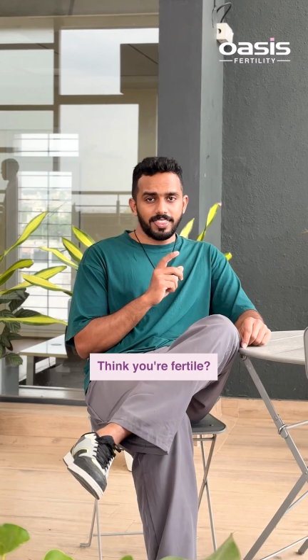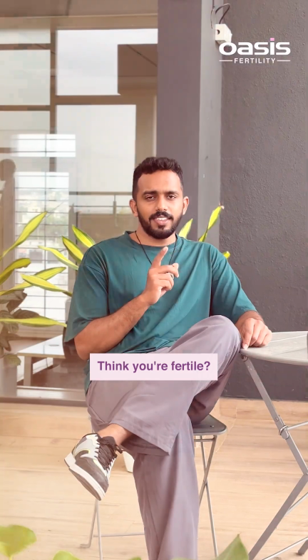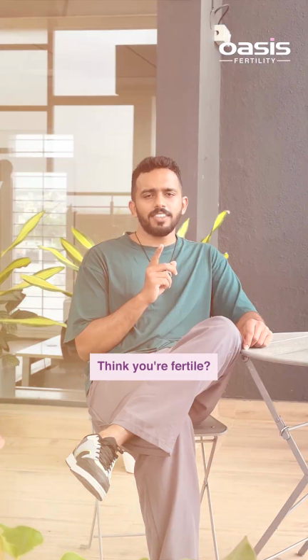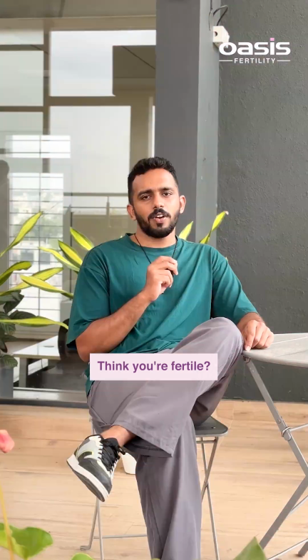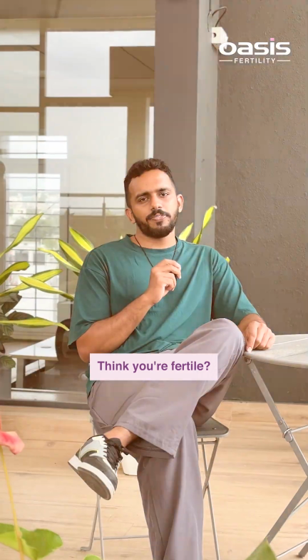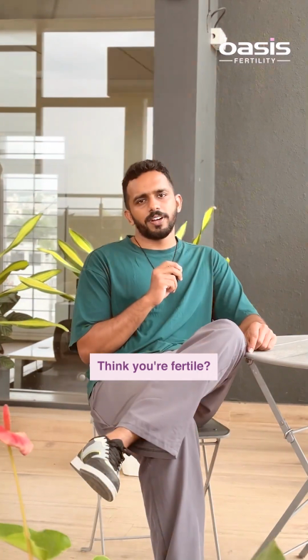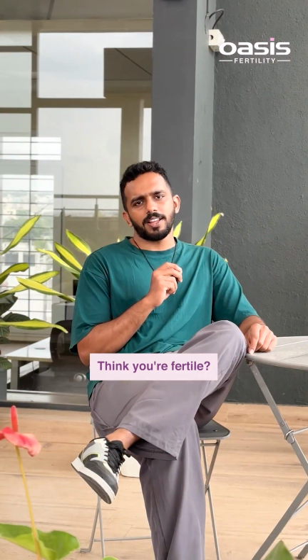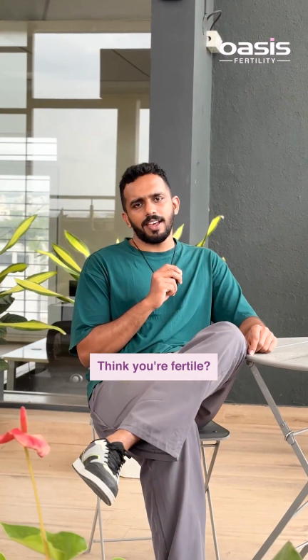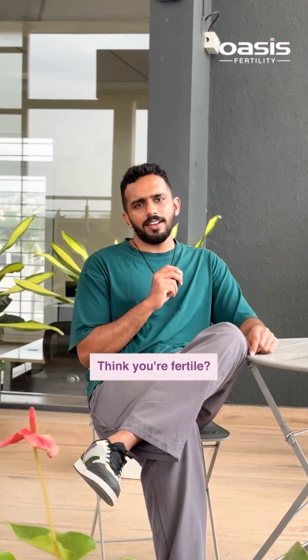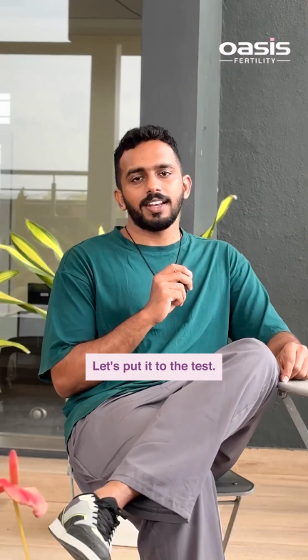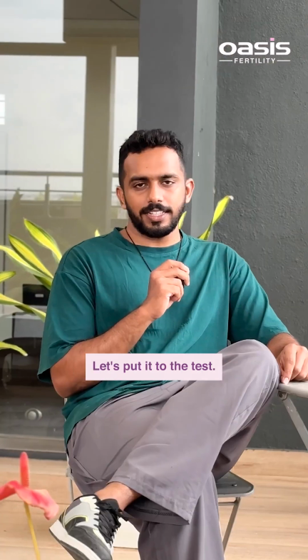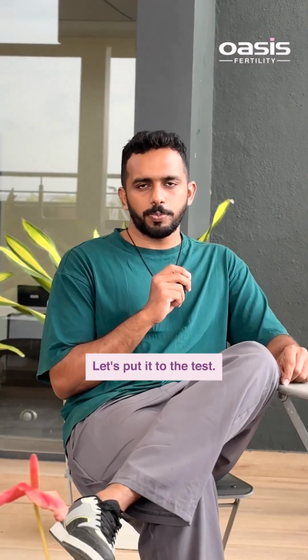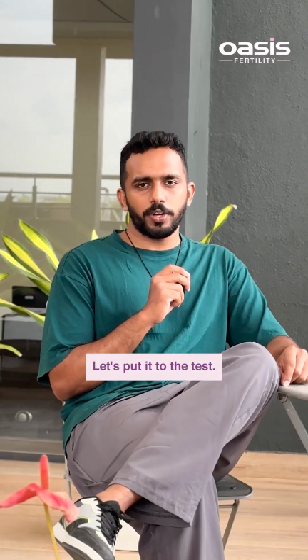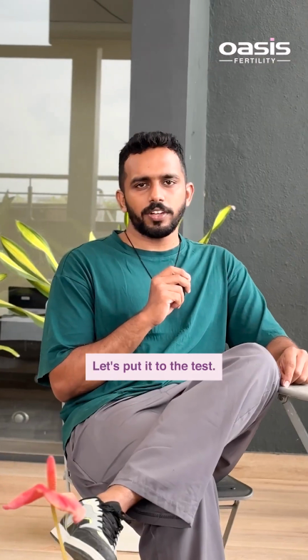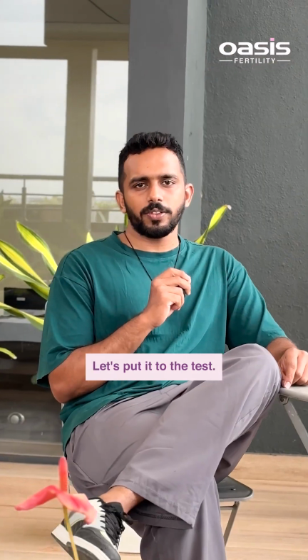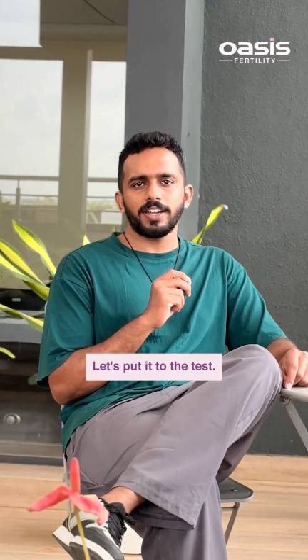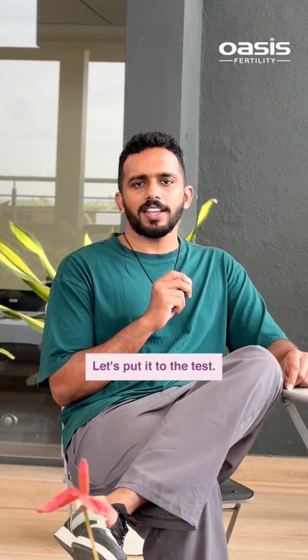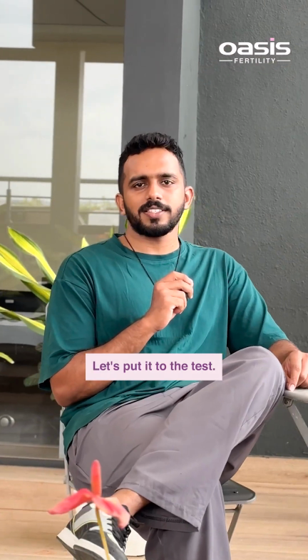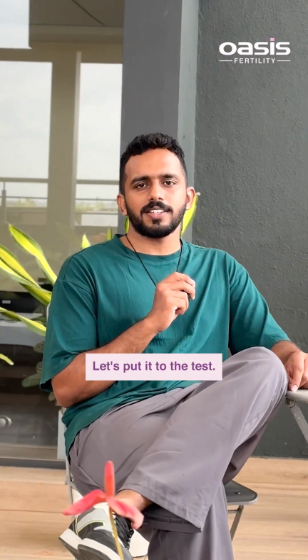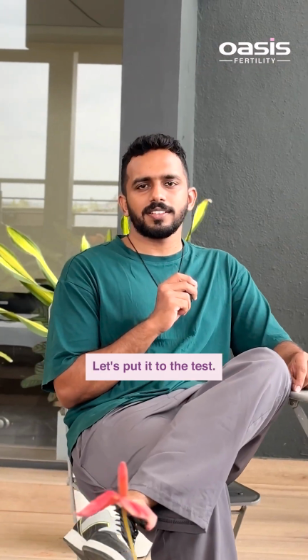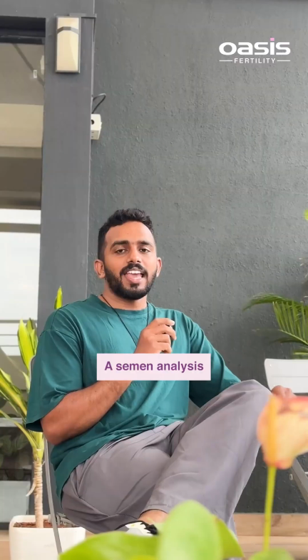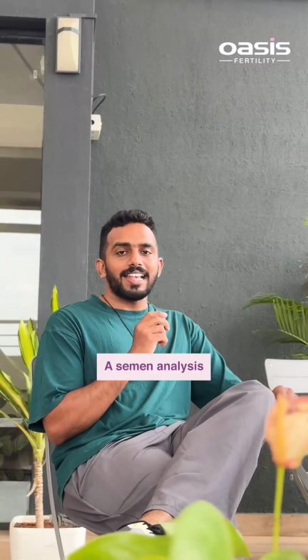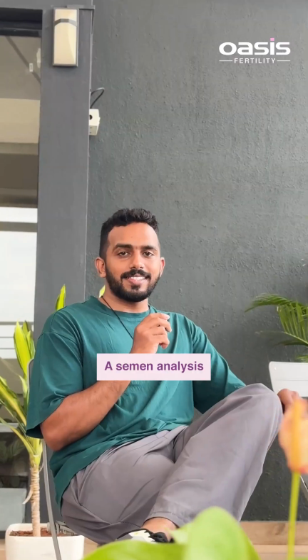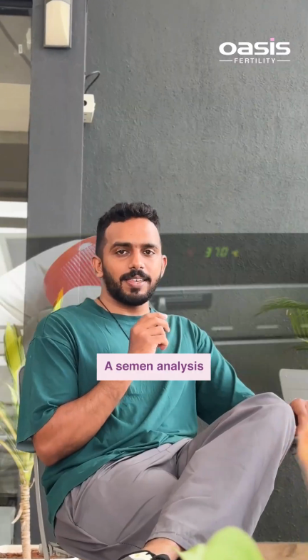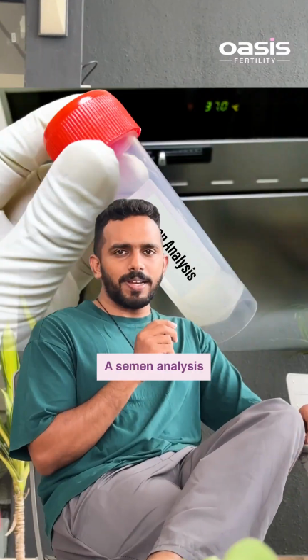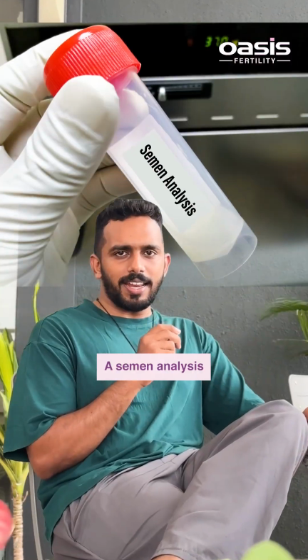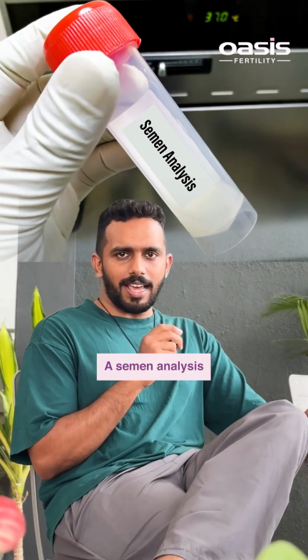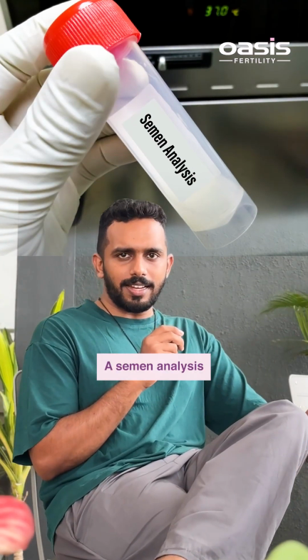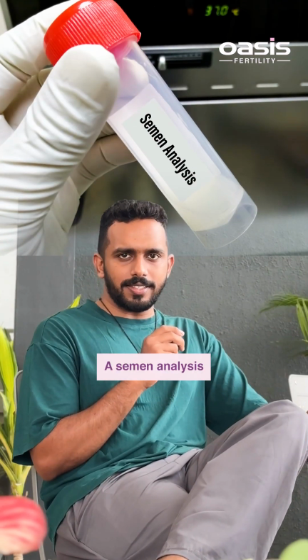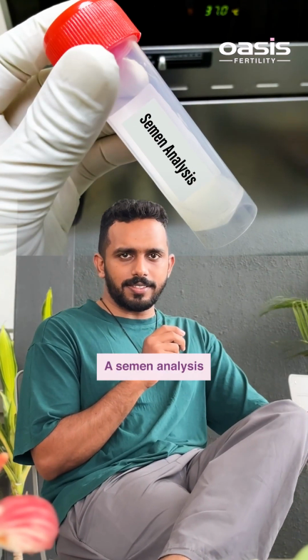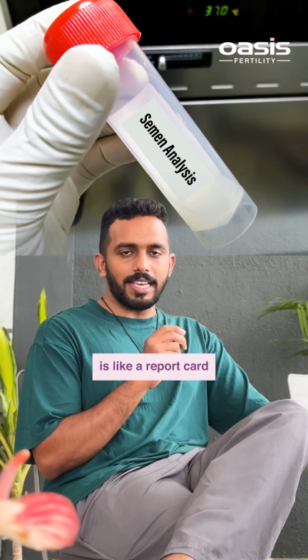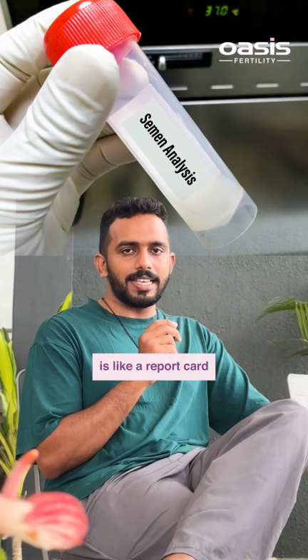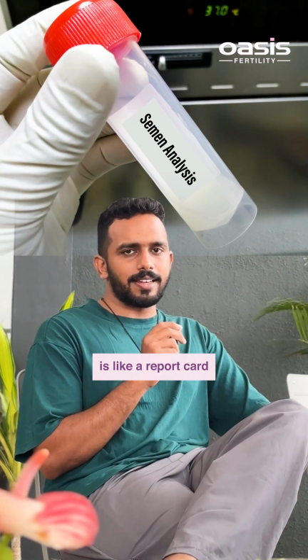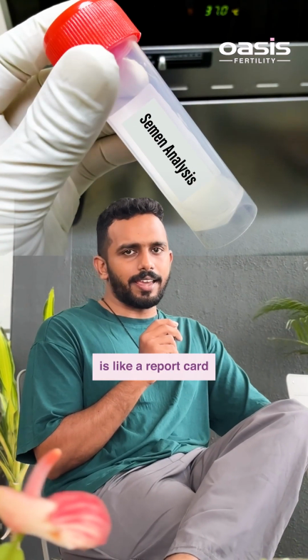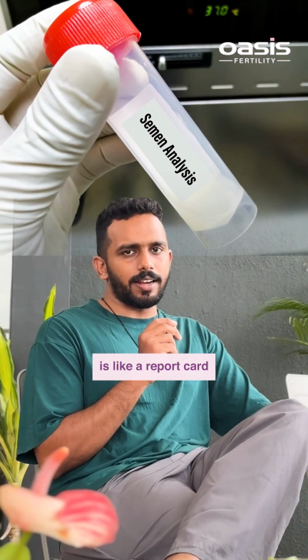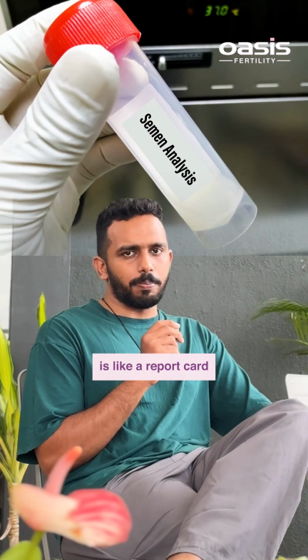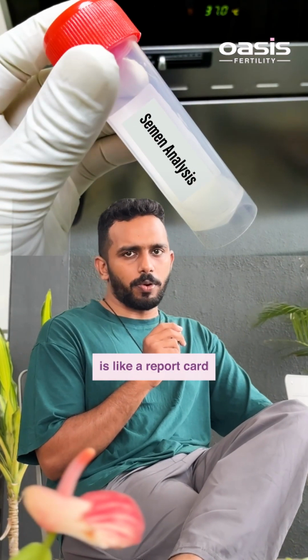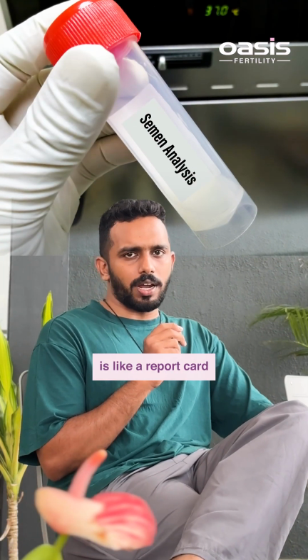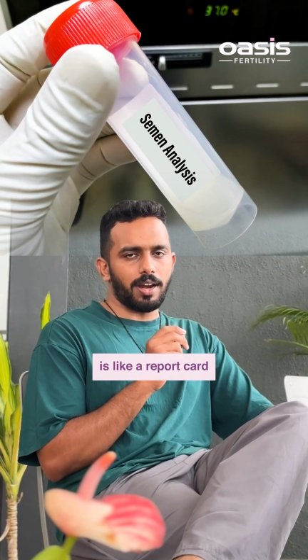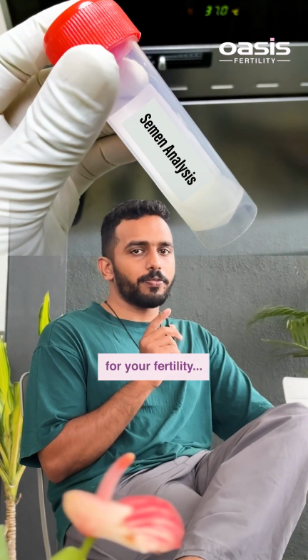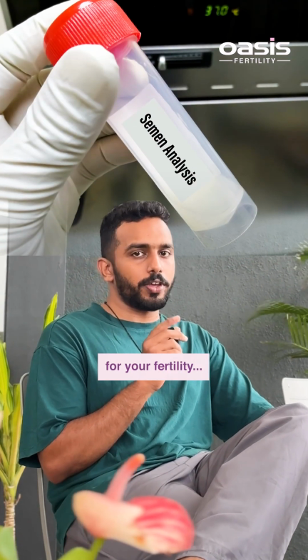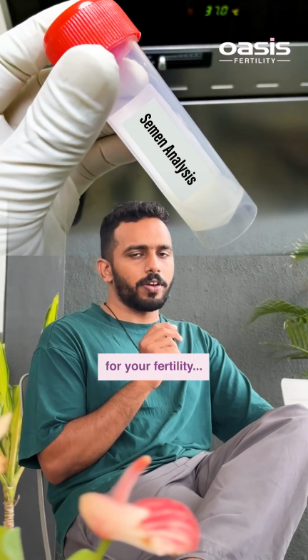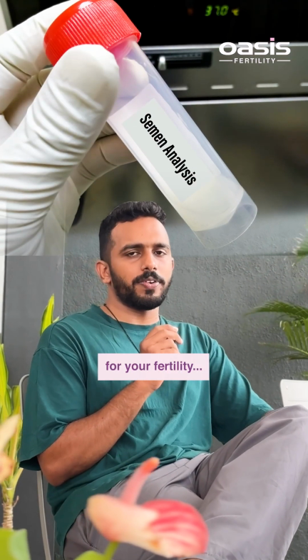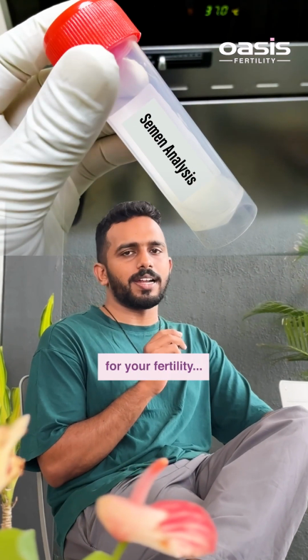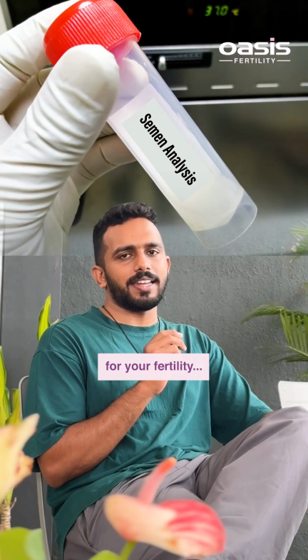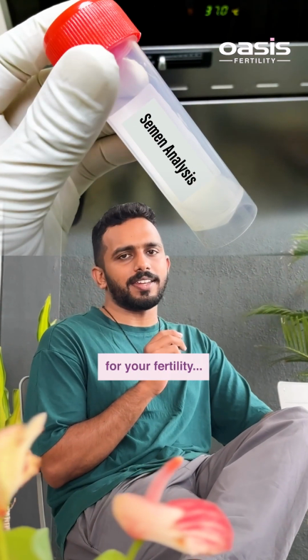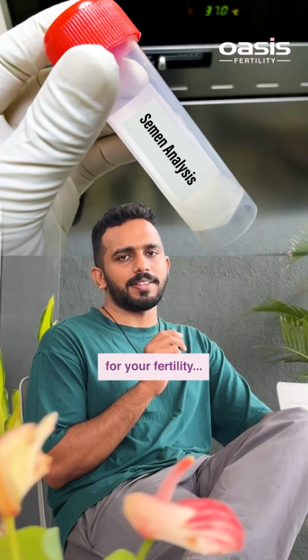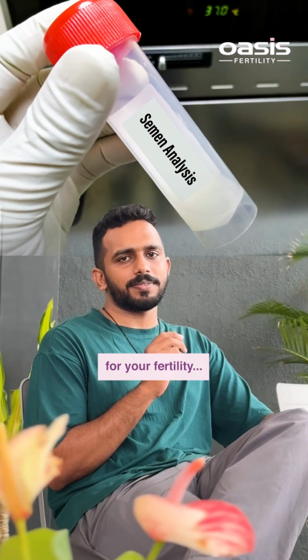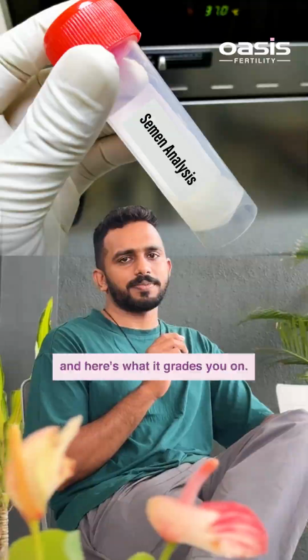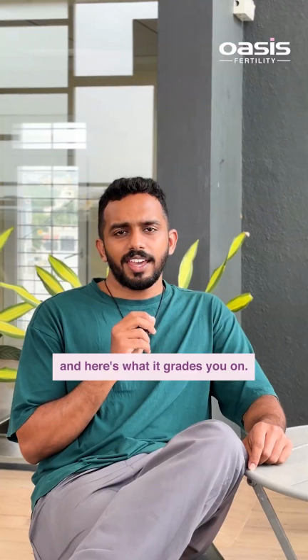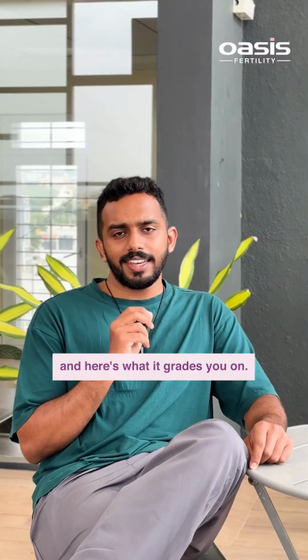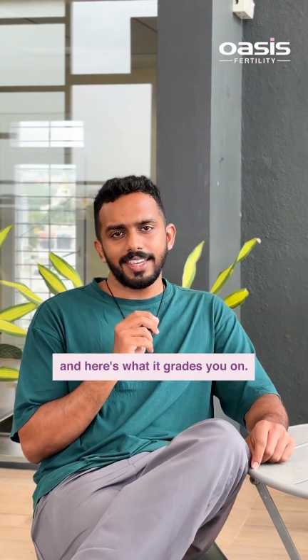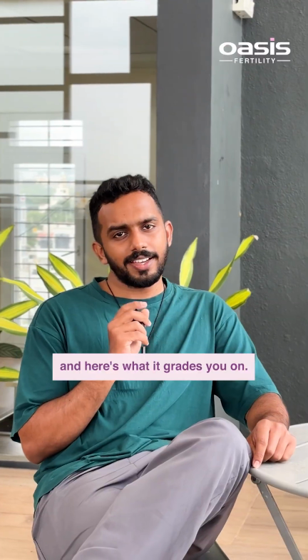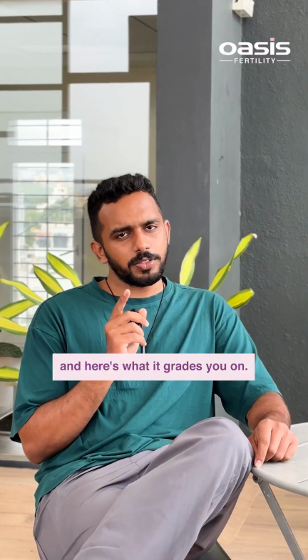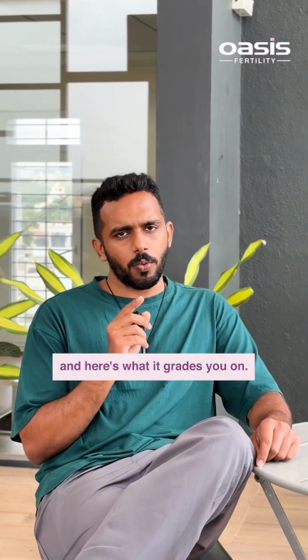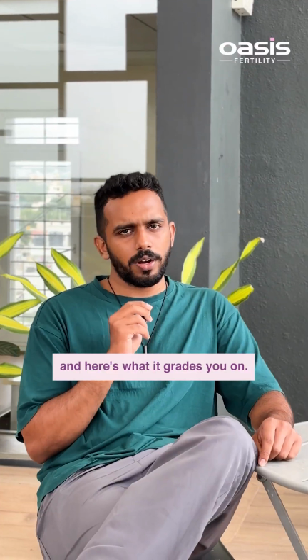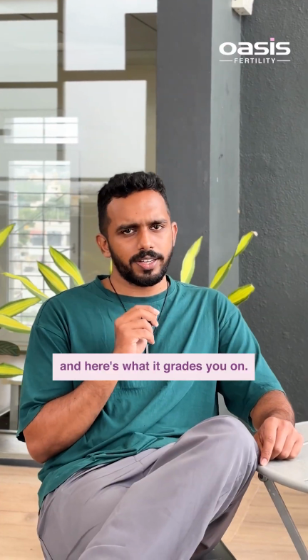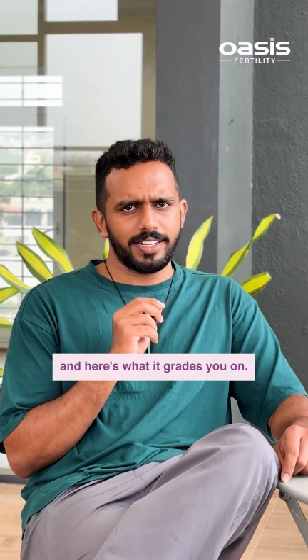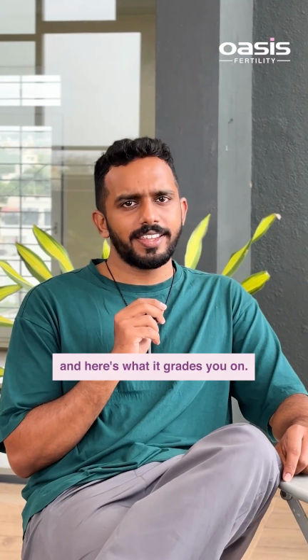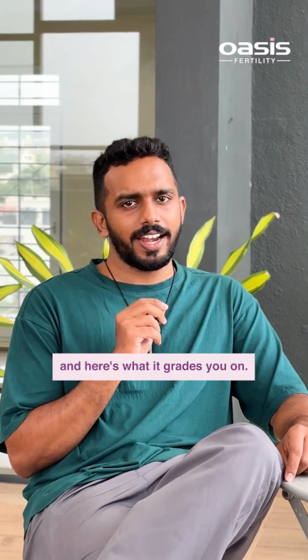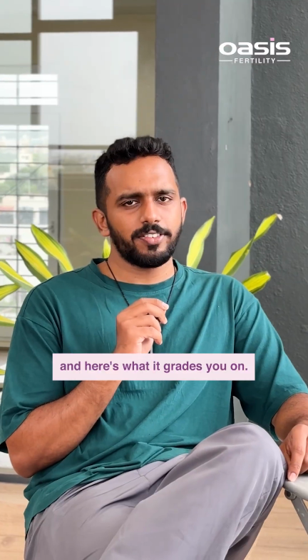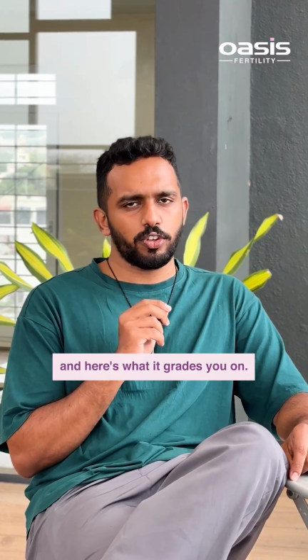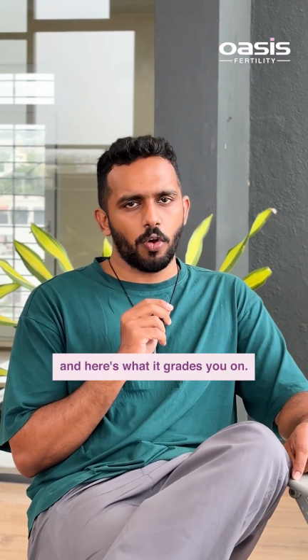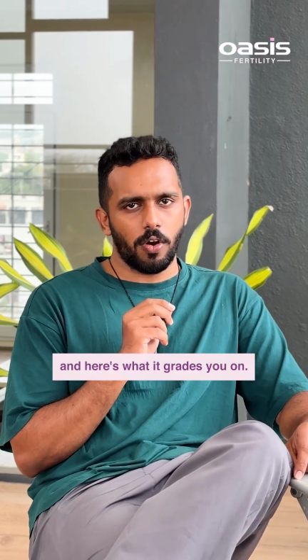Think you are fertile? Let's put it to the test. A semen analysis is like a report card for your fertility, and here's what it grades you on.